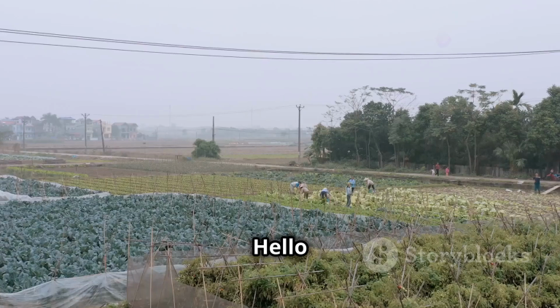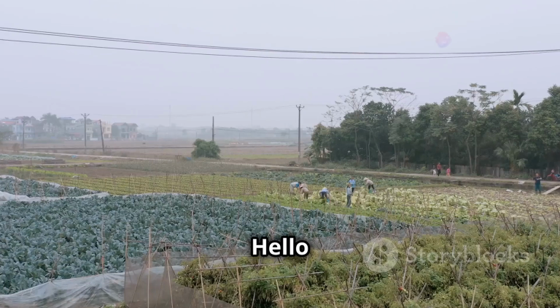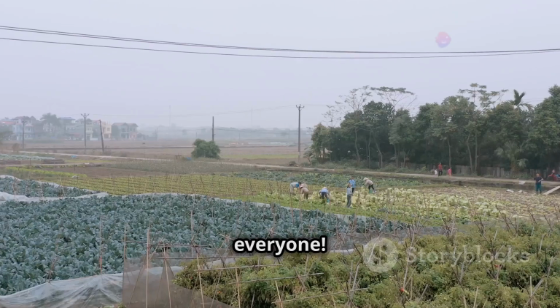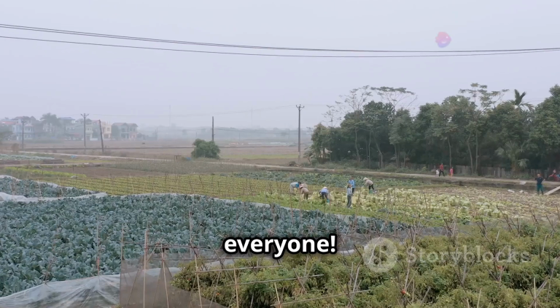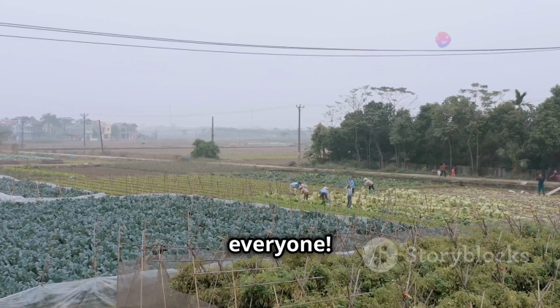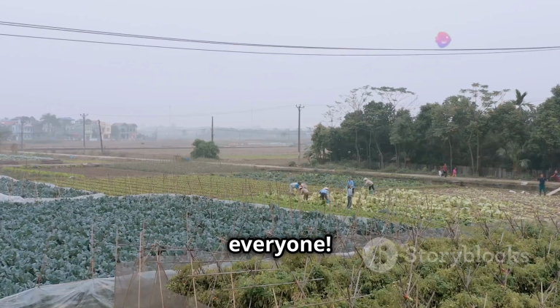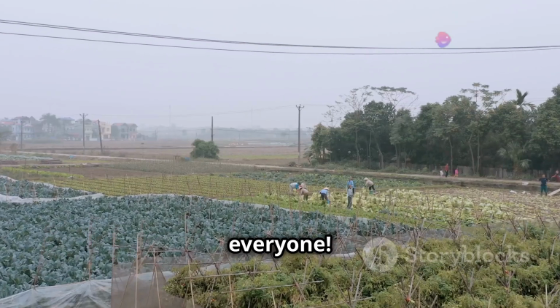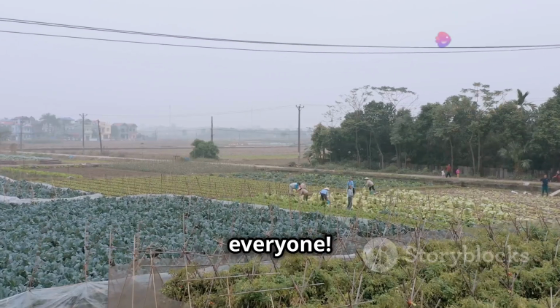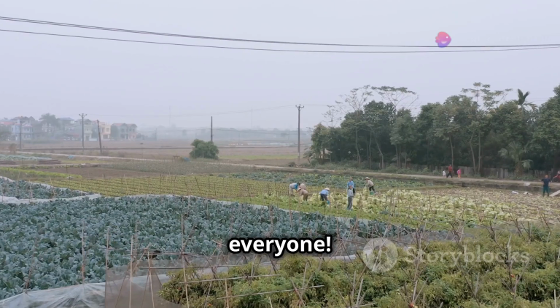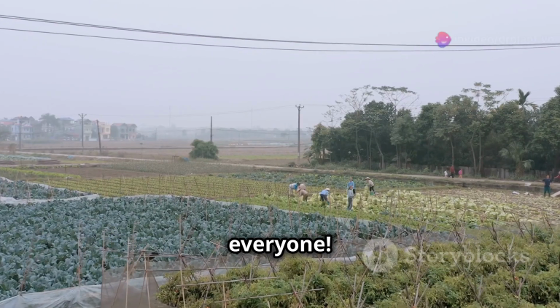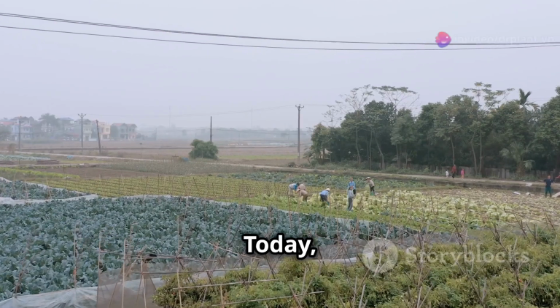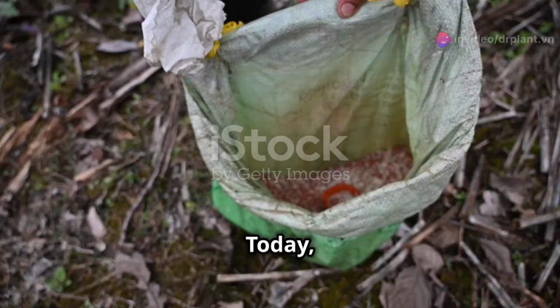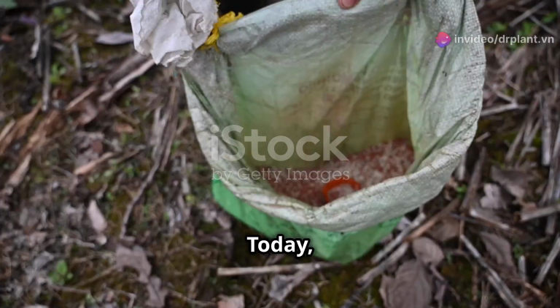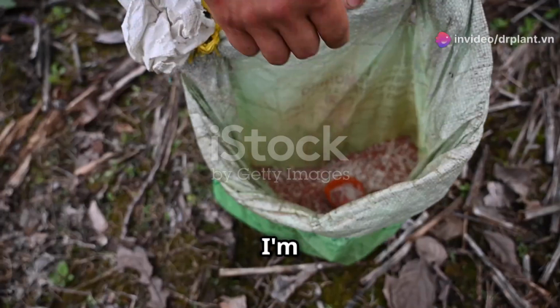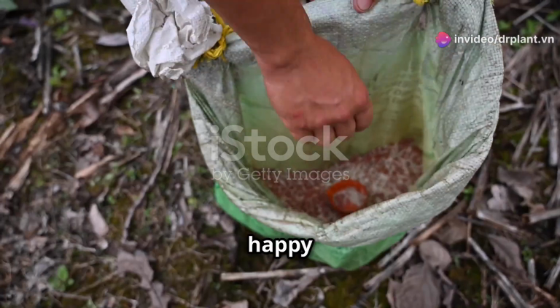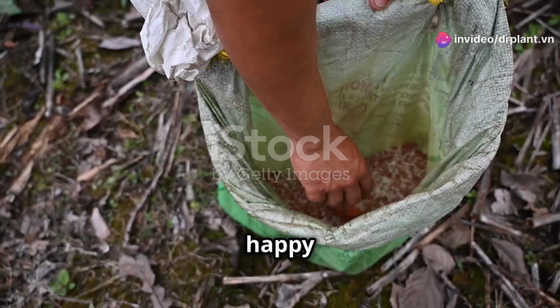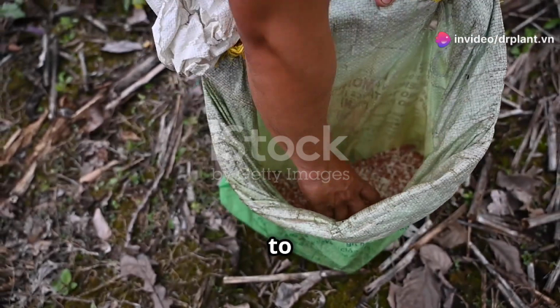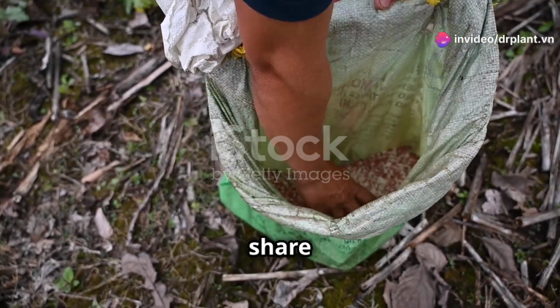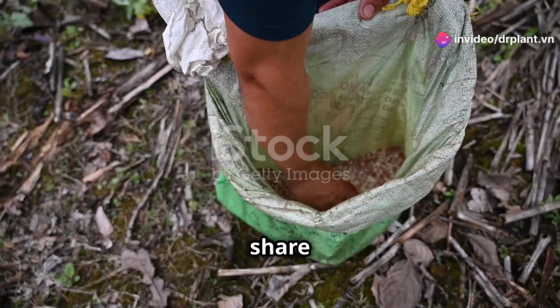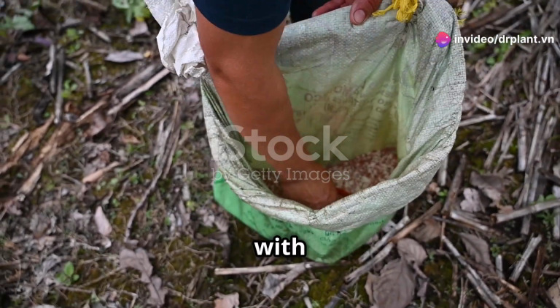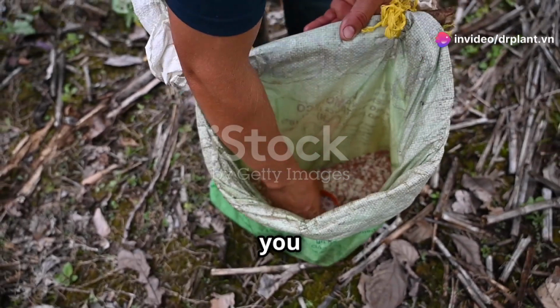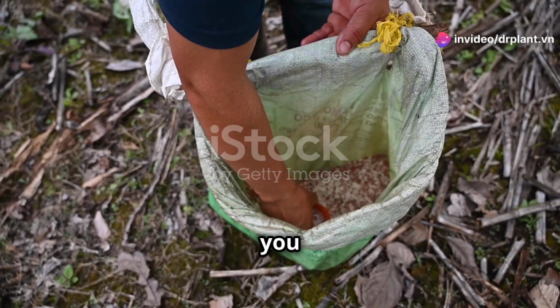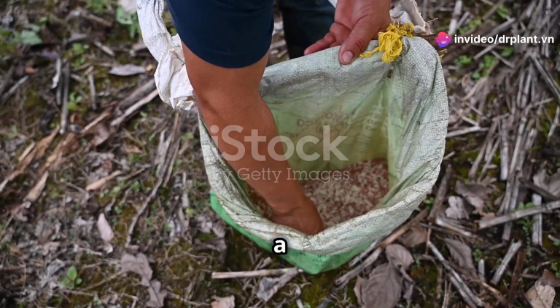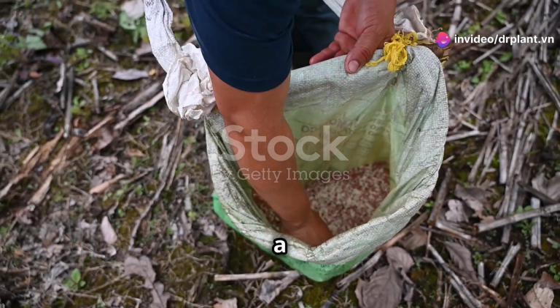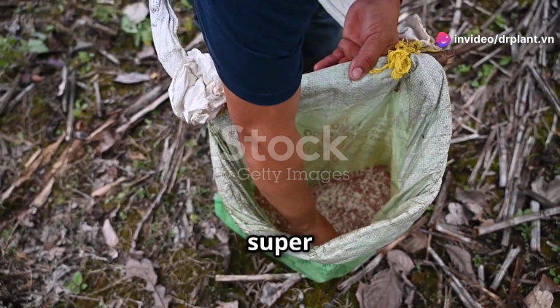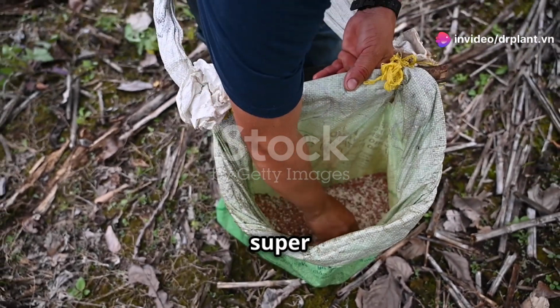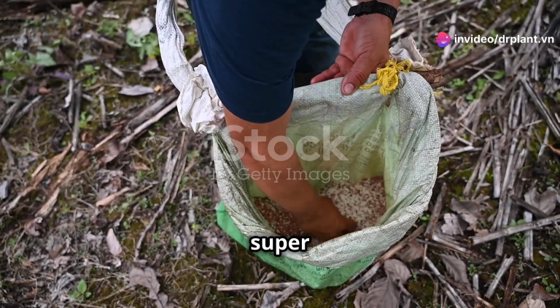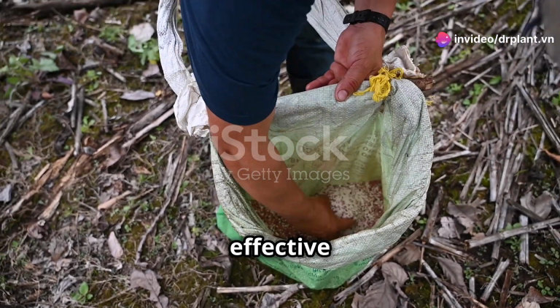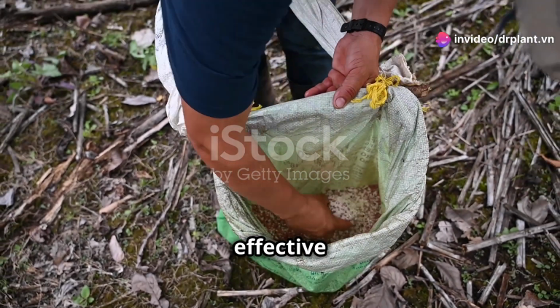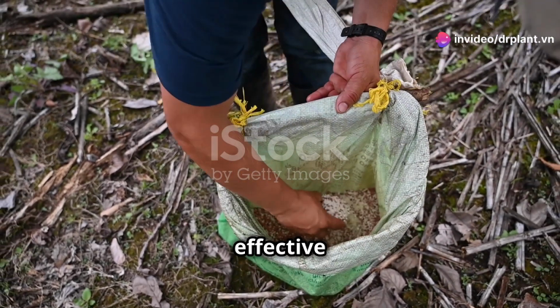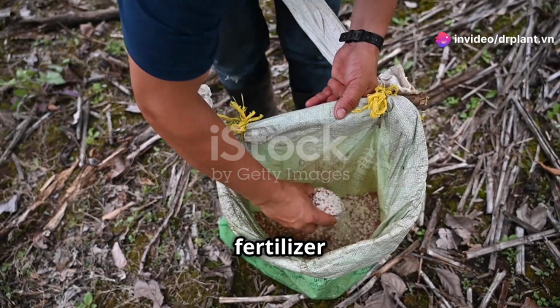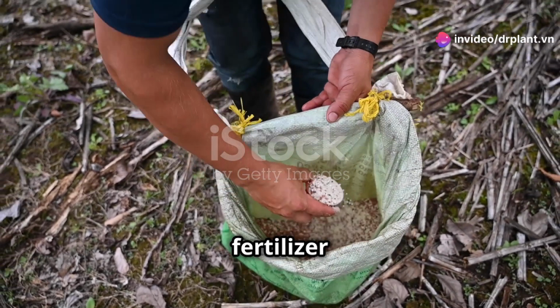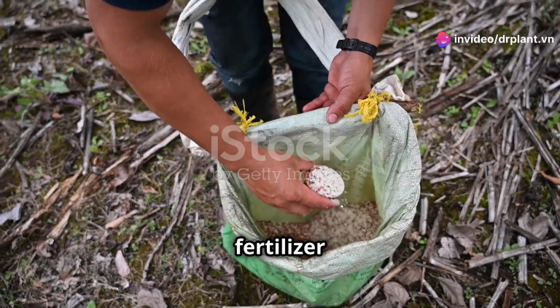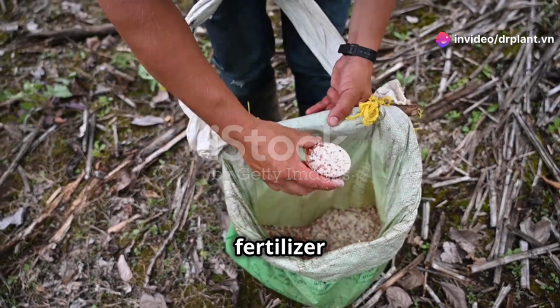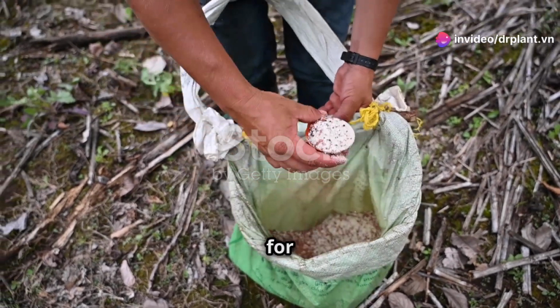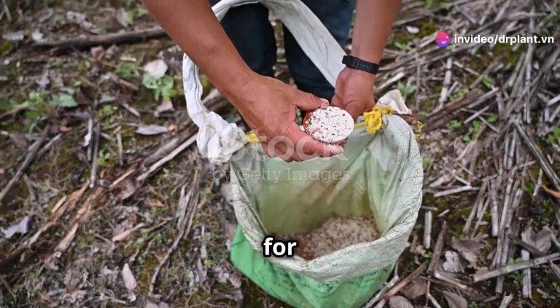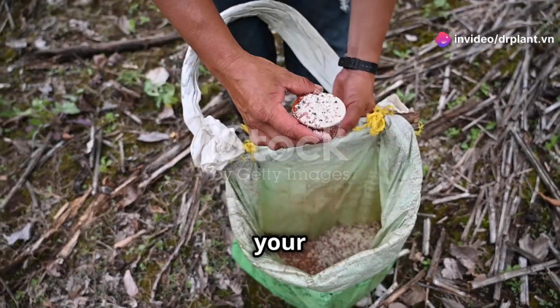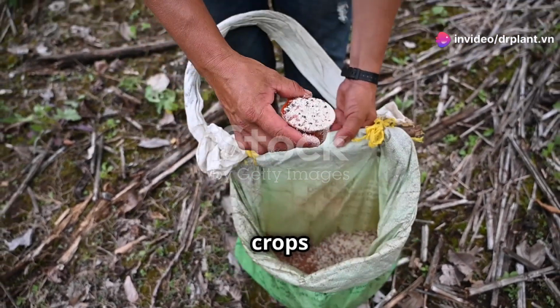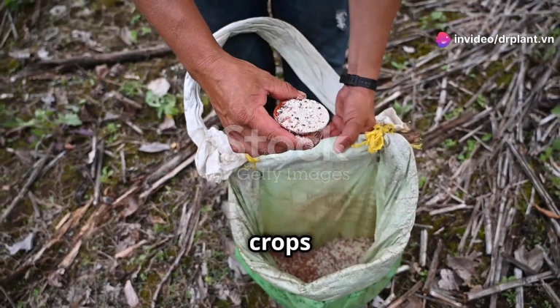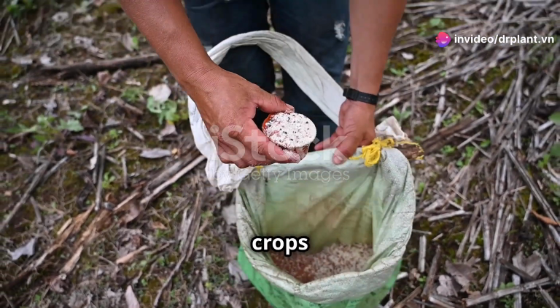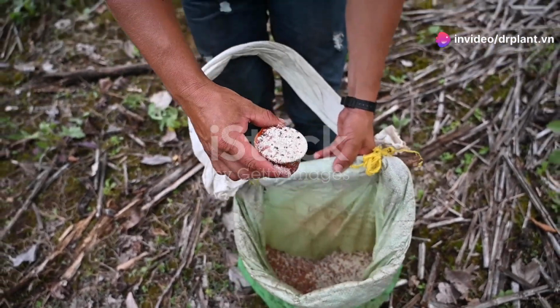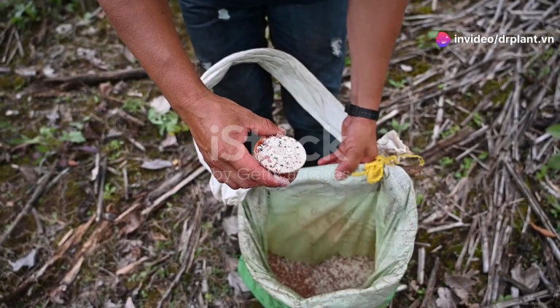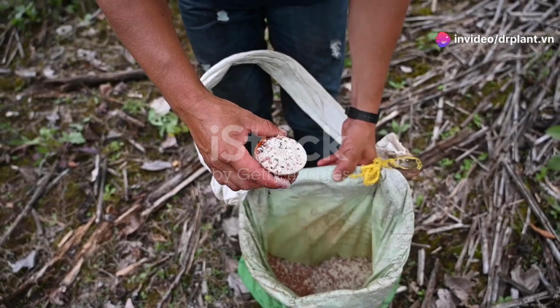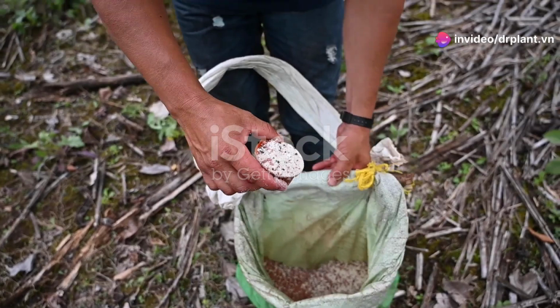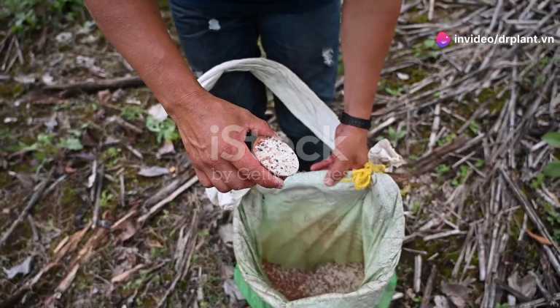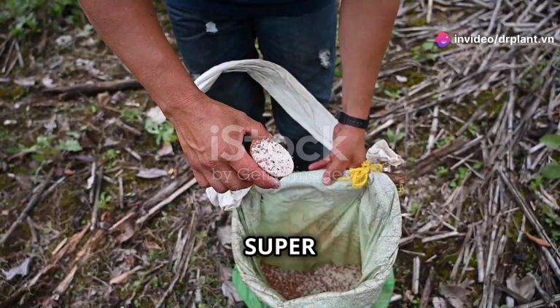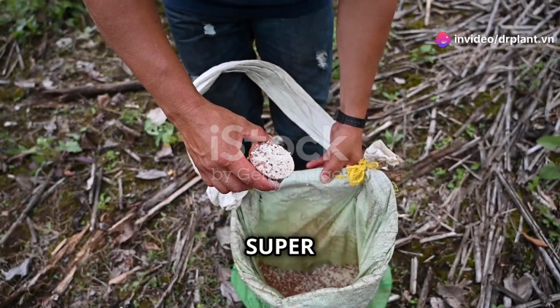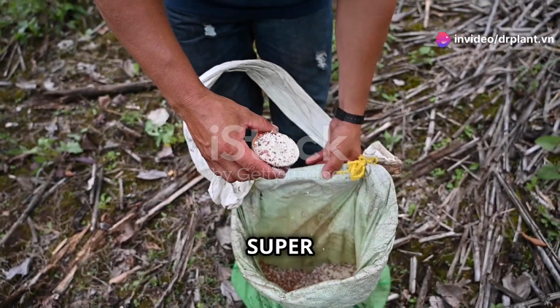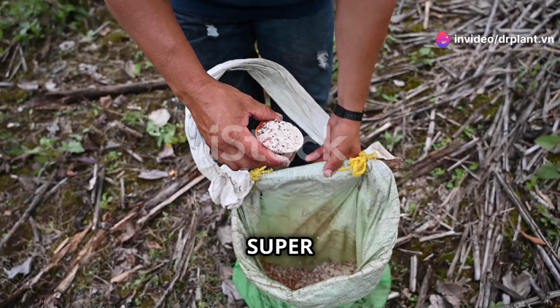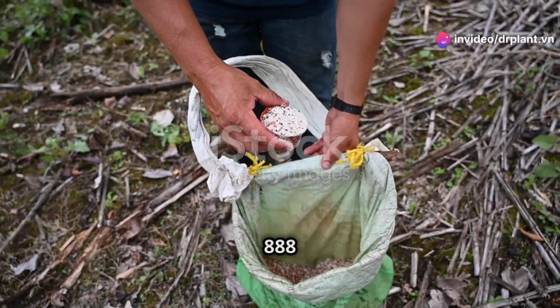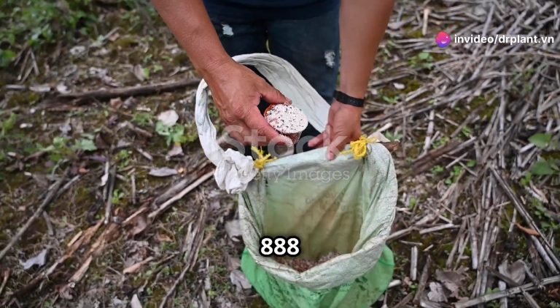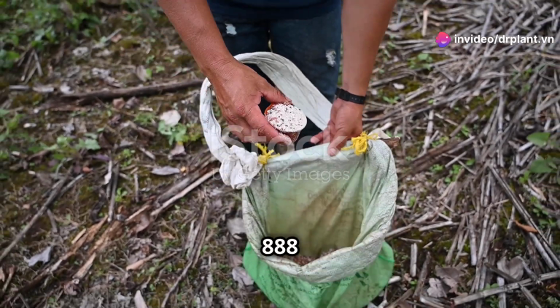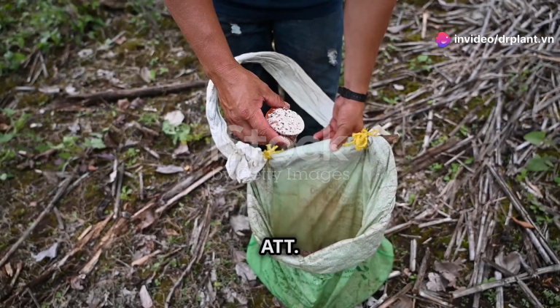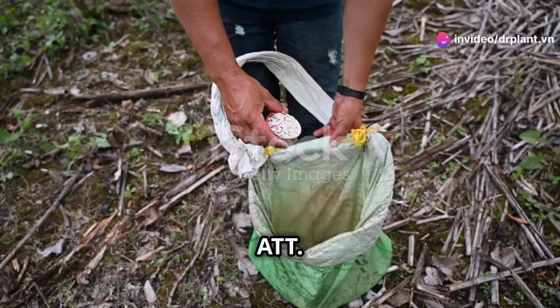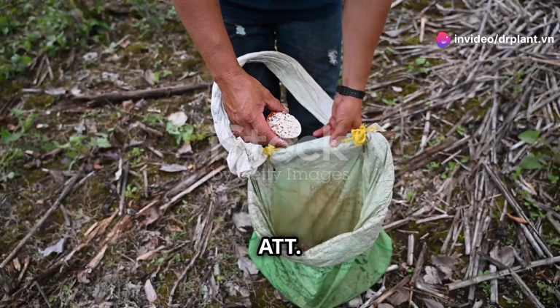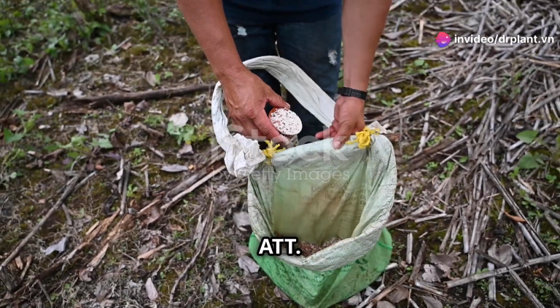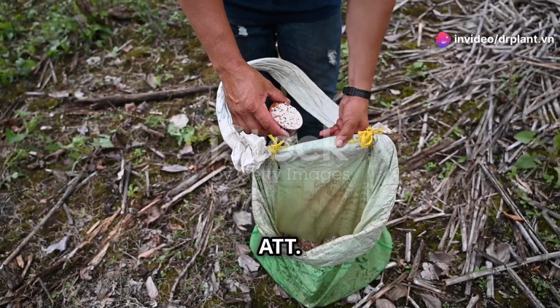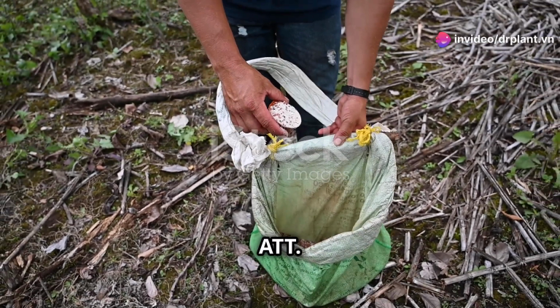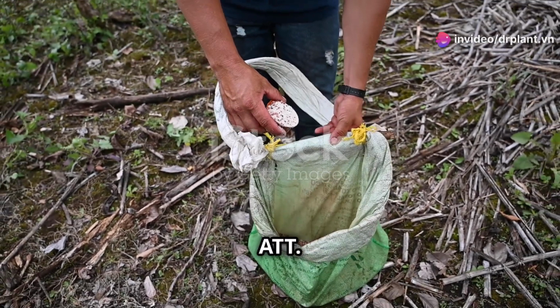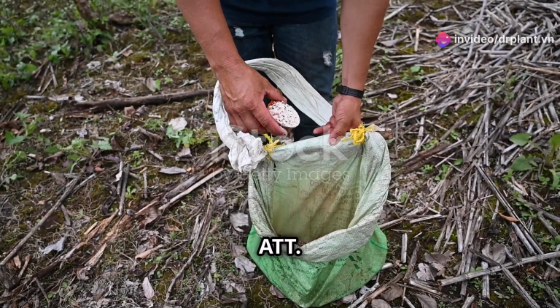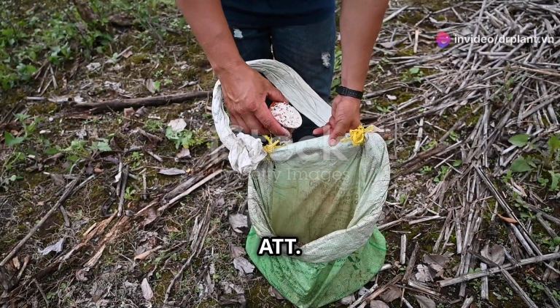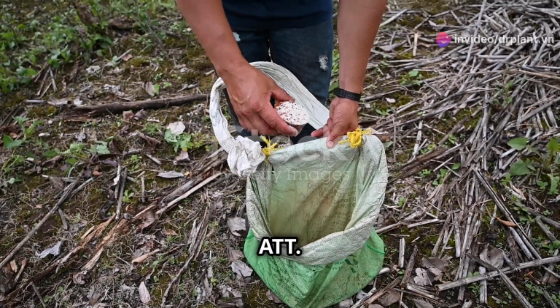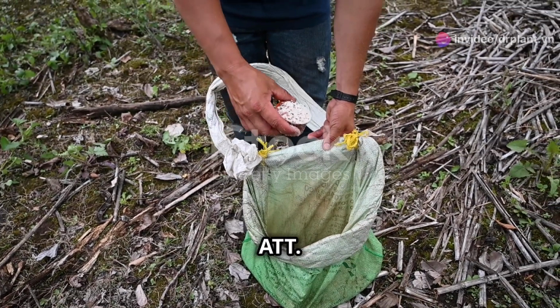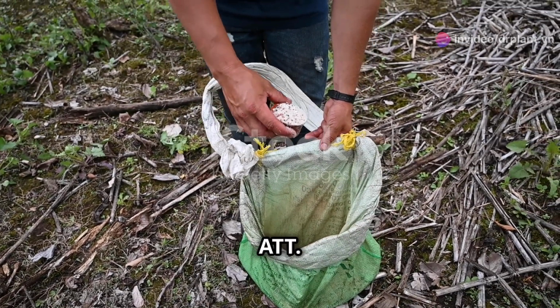Hello everyone! Today I'm happy to share with you a super effective fertilizer for your crops: Super 888 ATT.